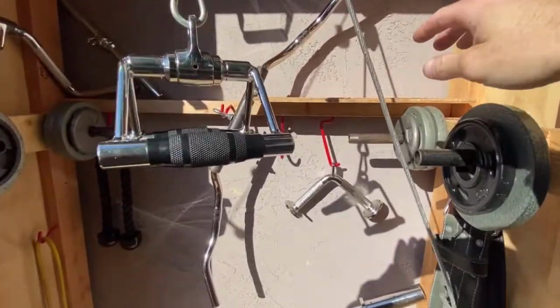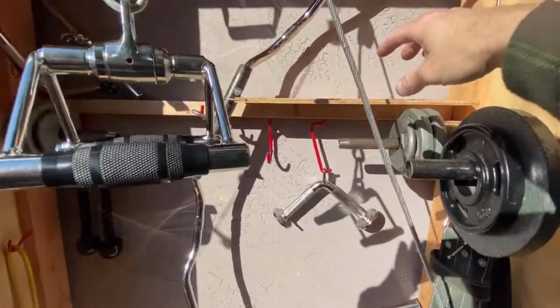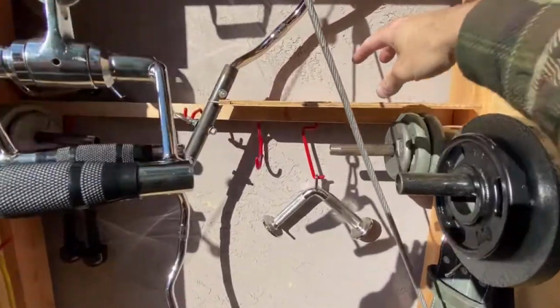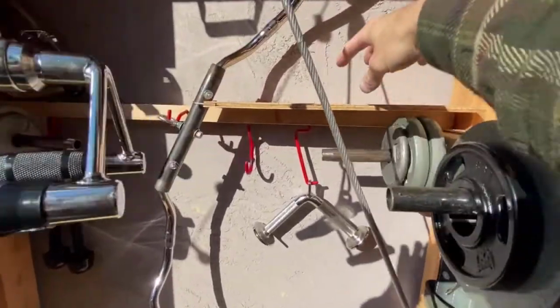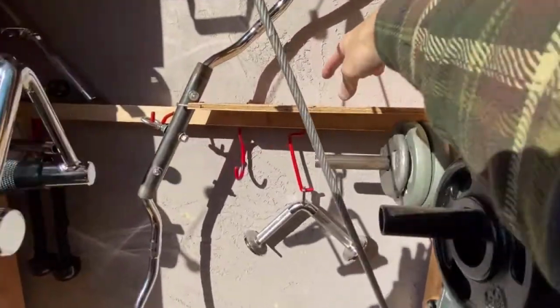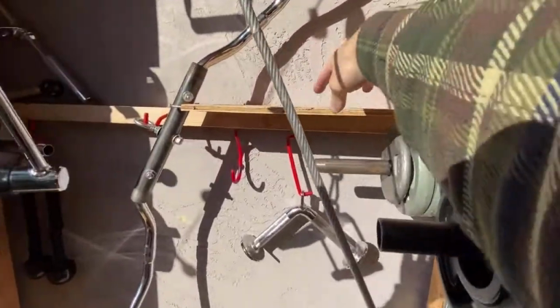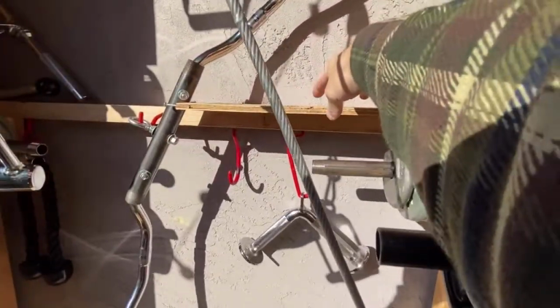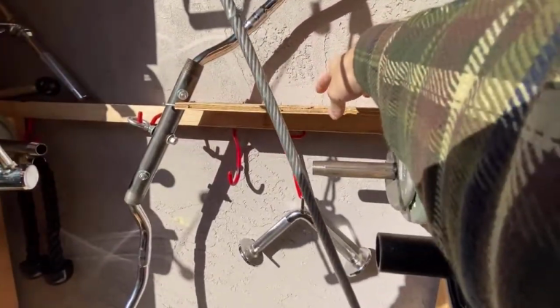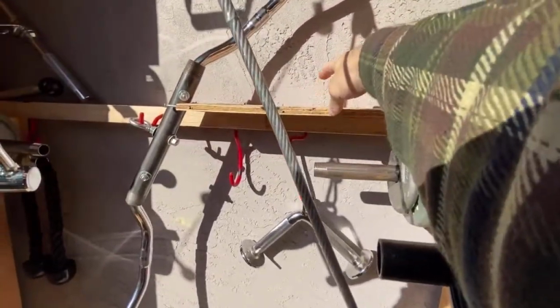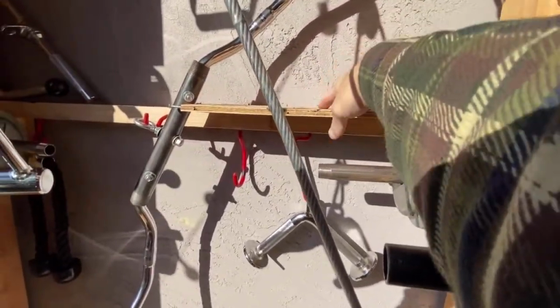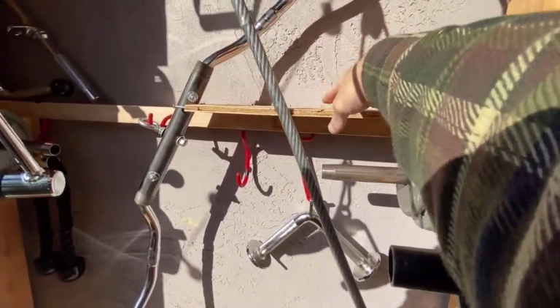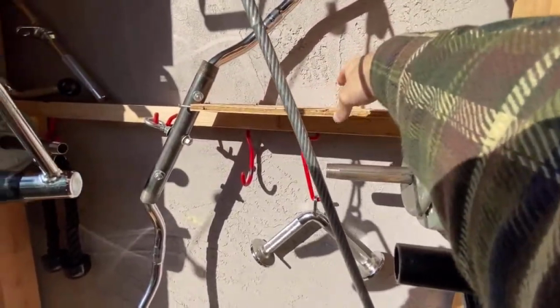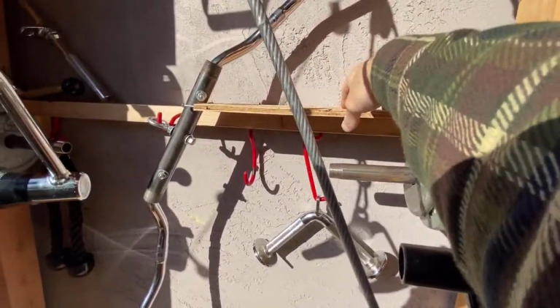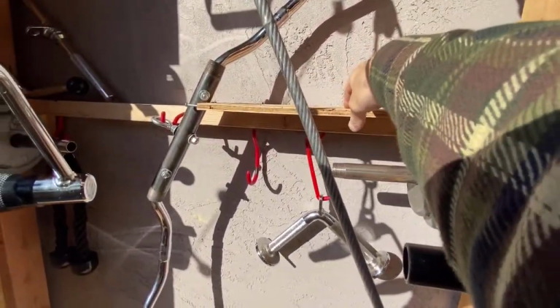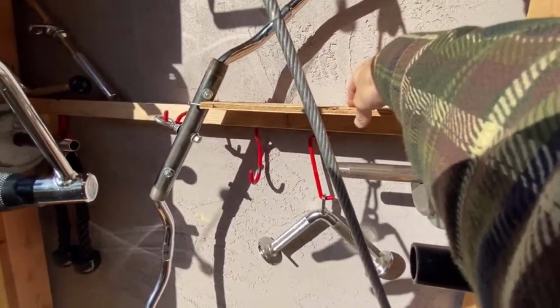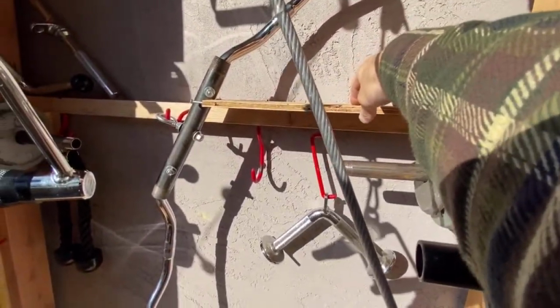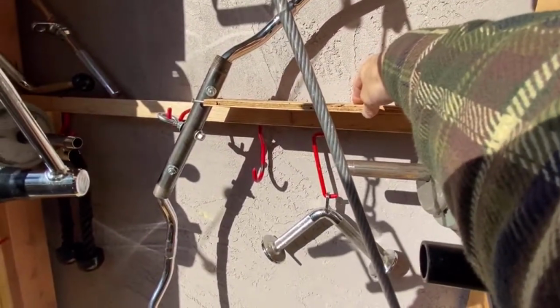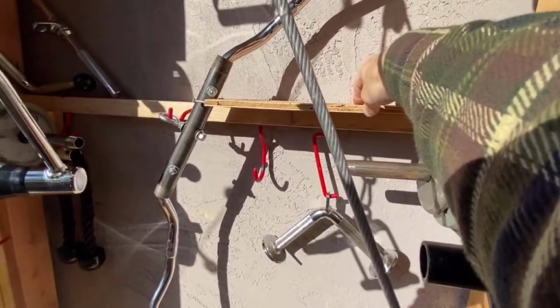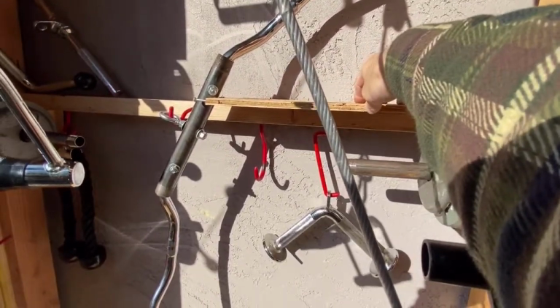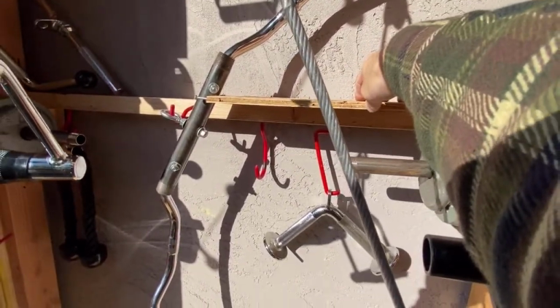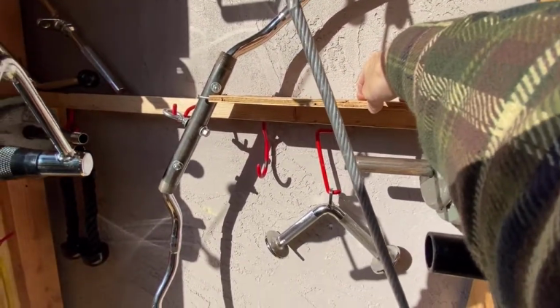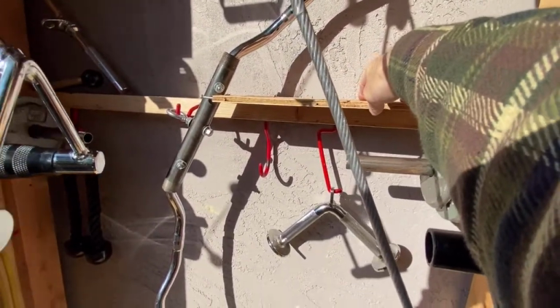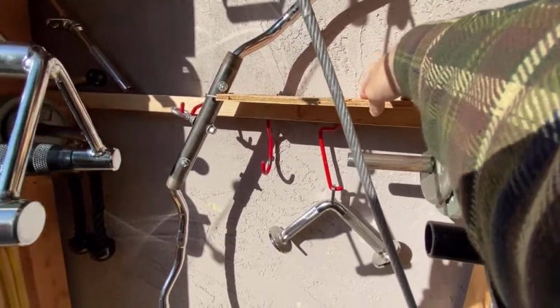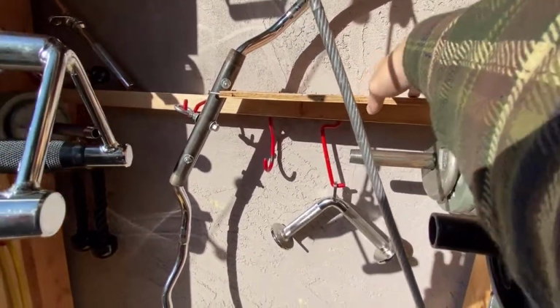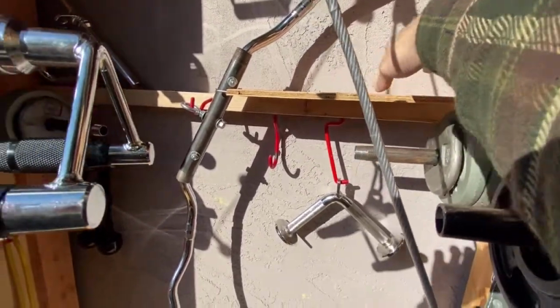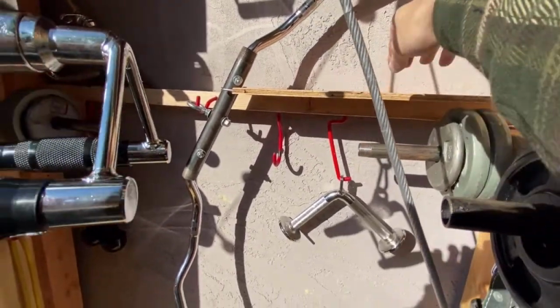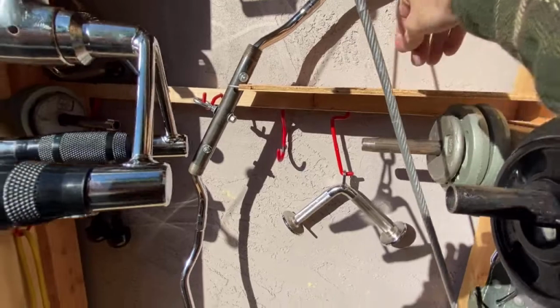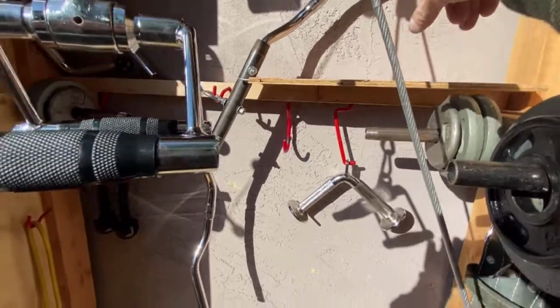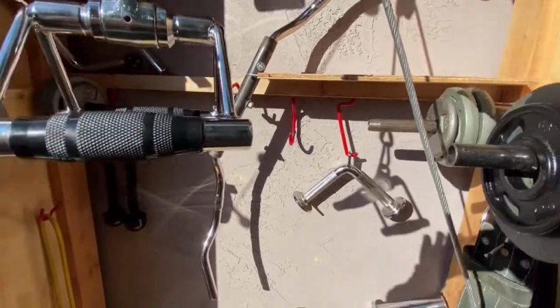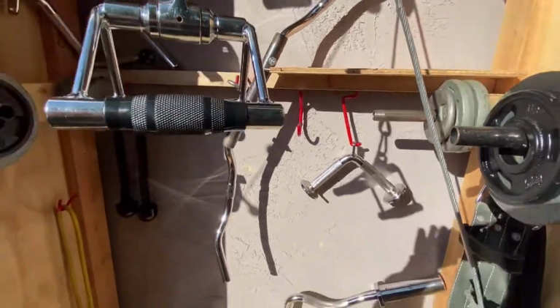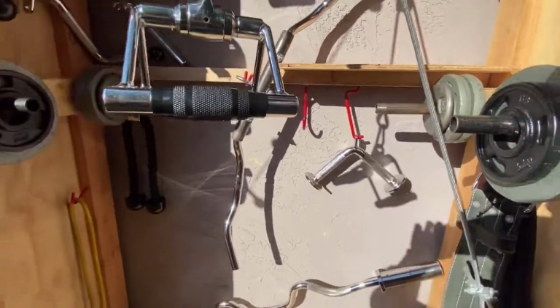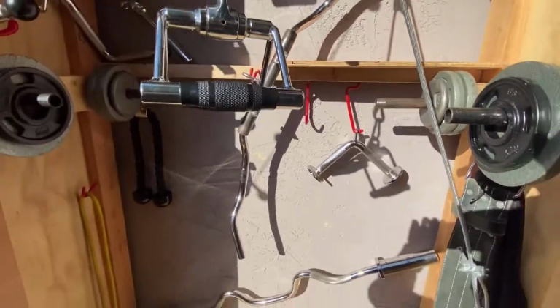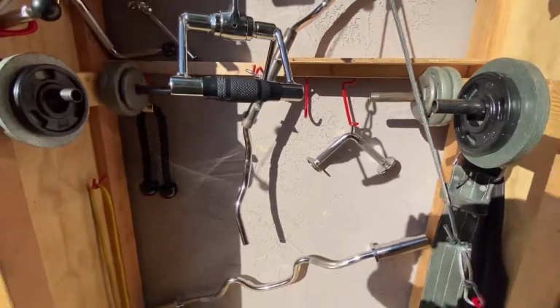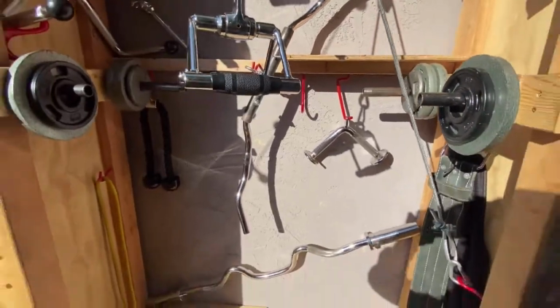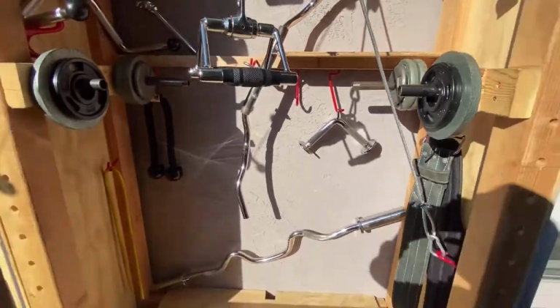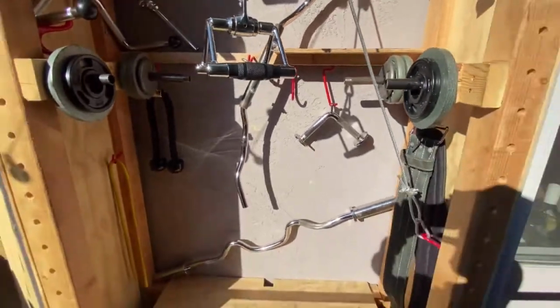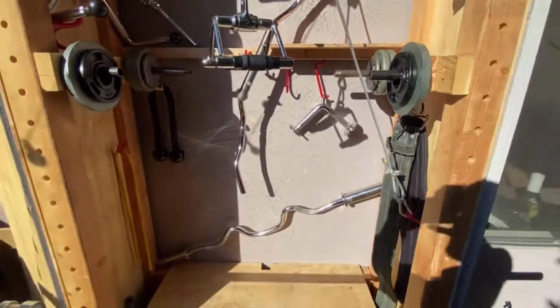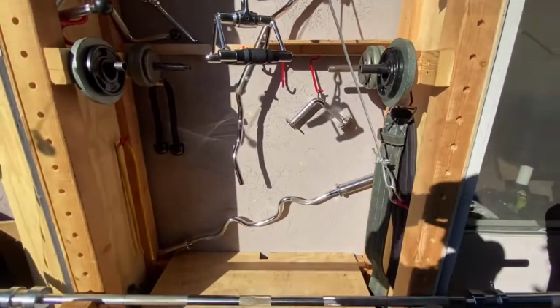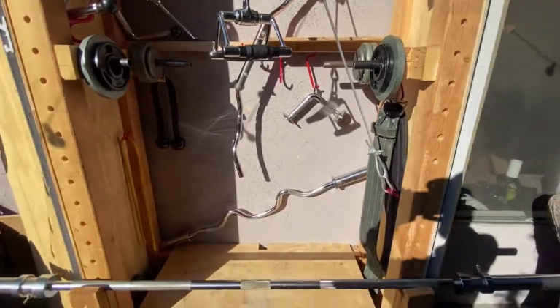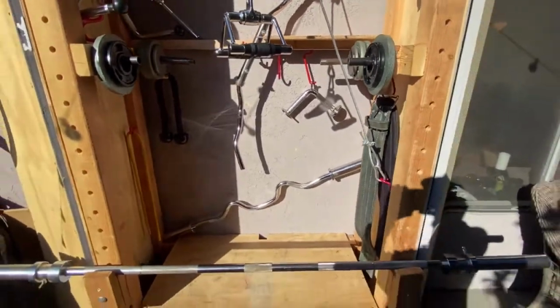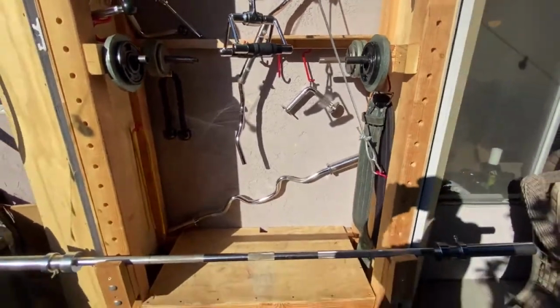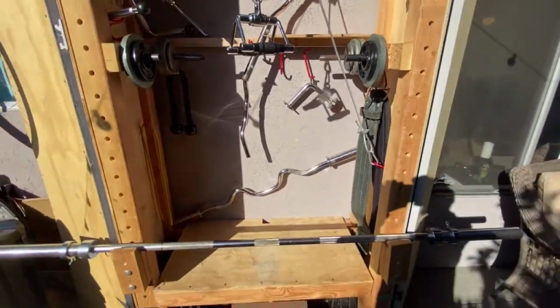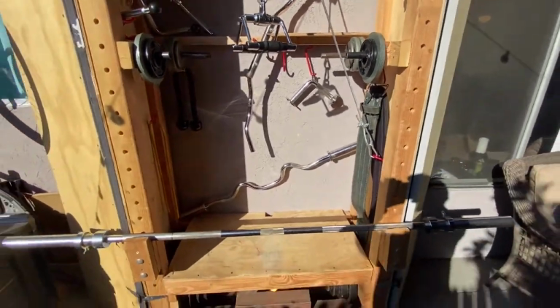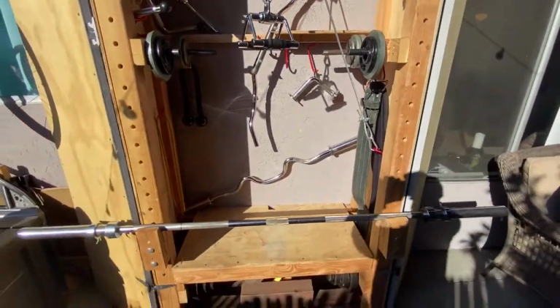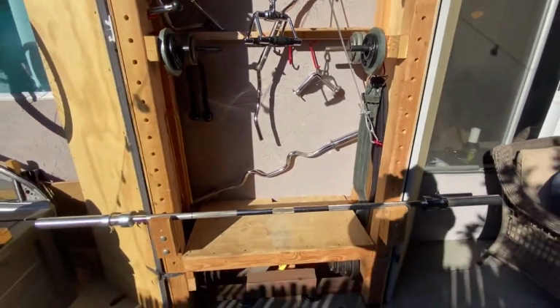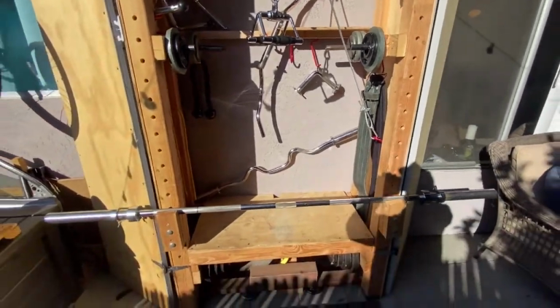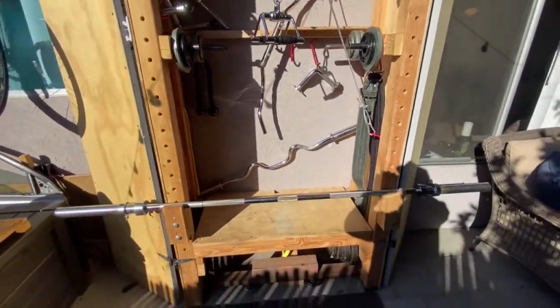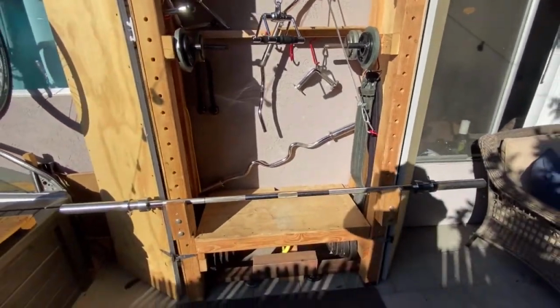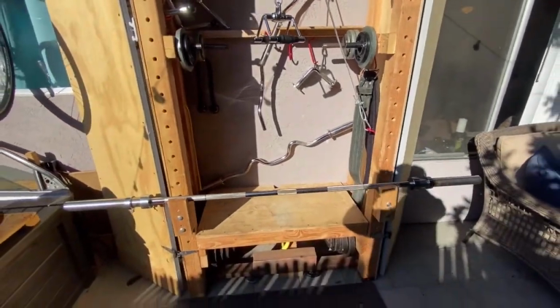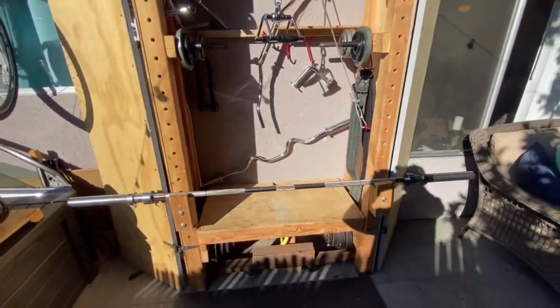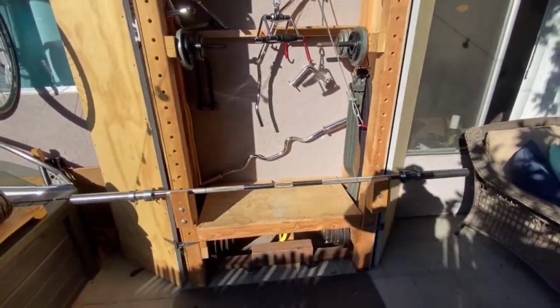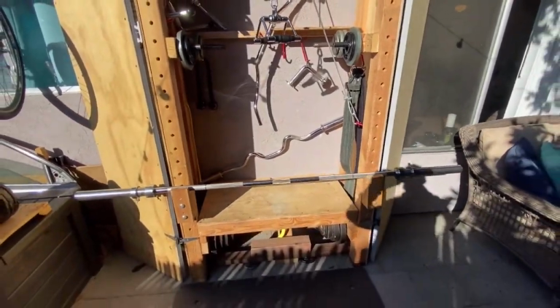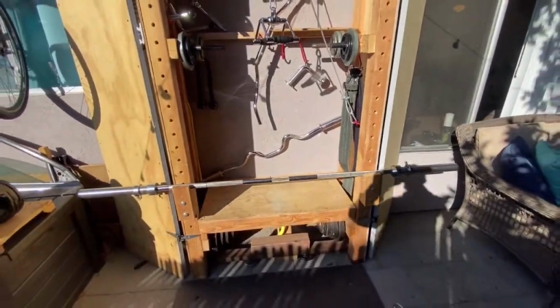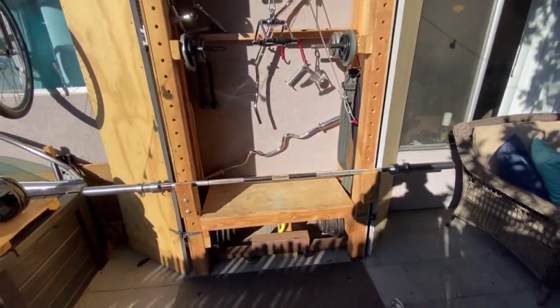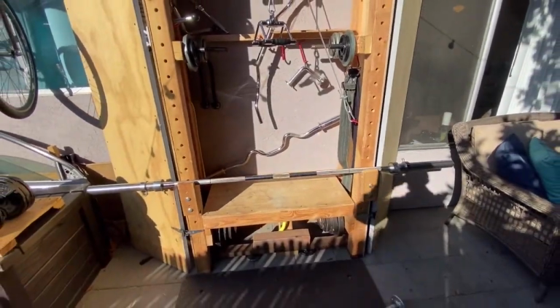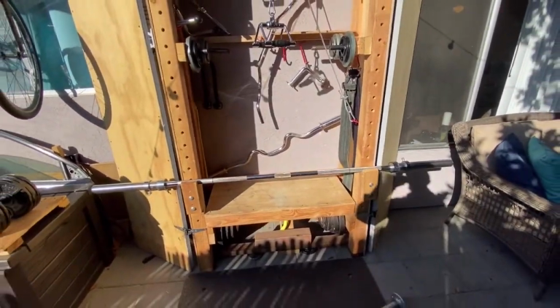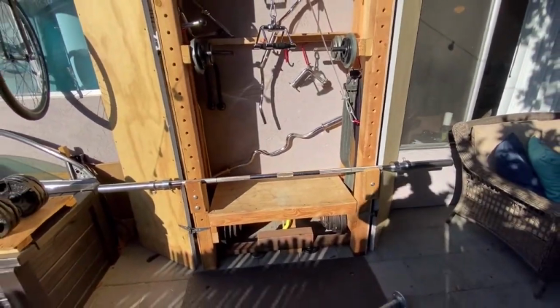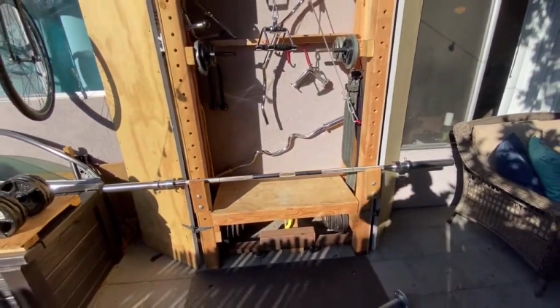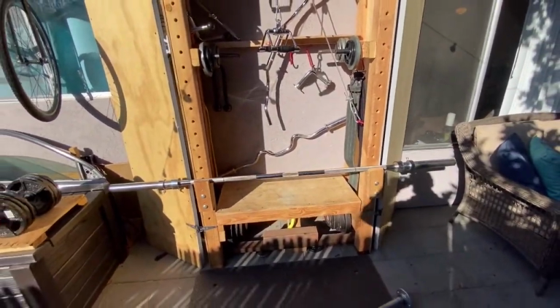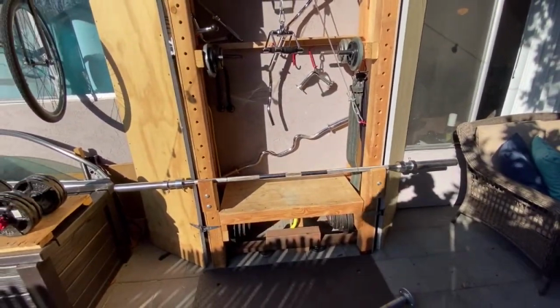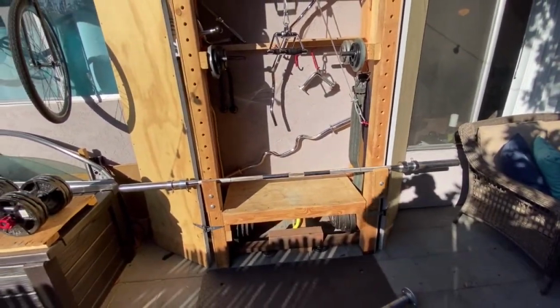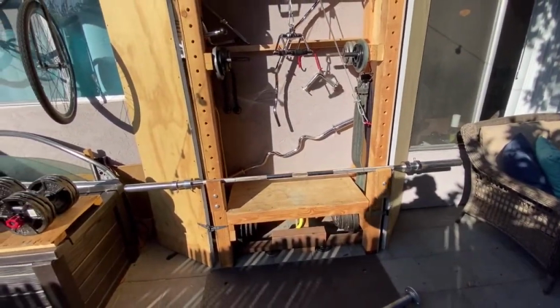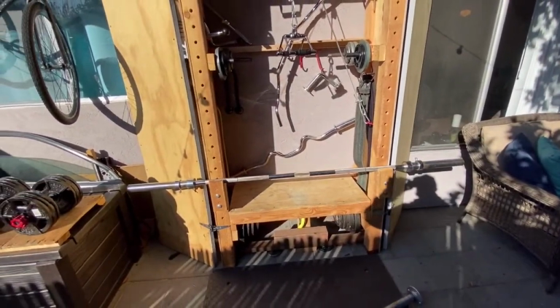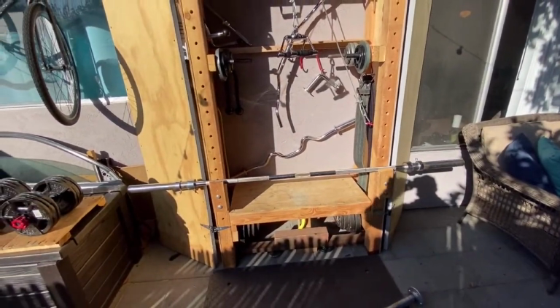Here we have where the mats sit. So when I put everything away, it actually all closes up.